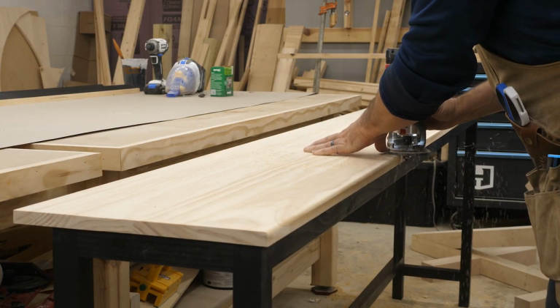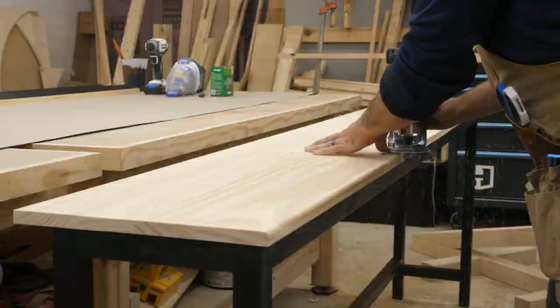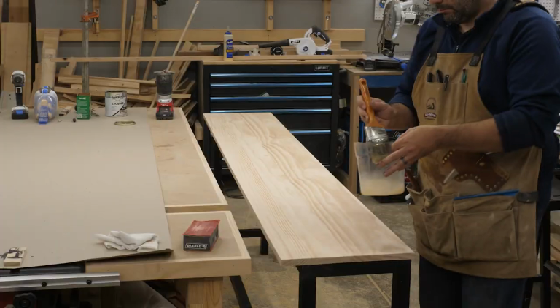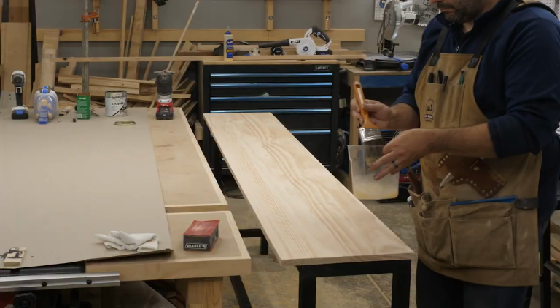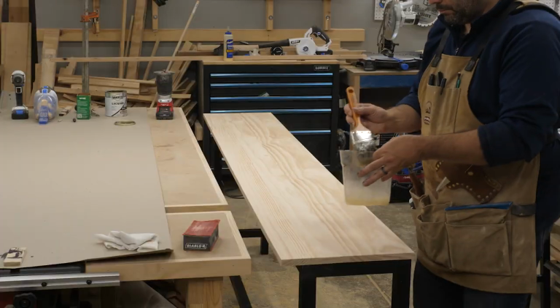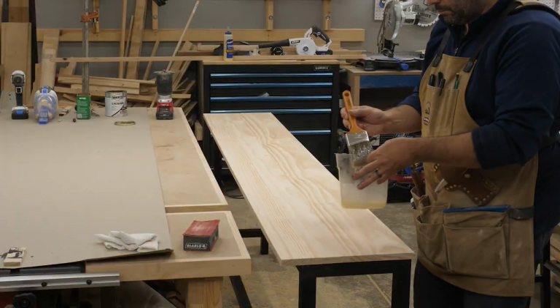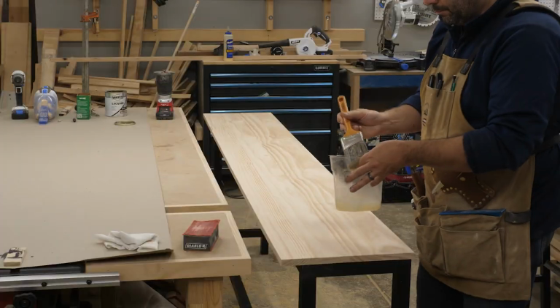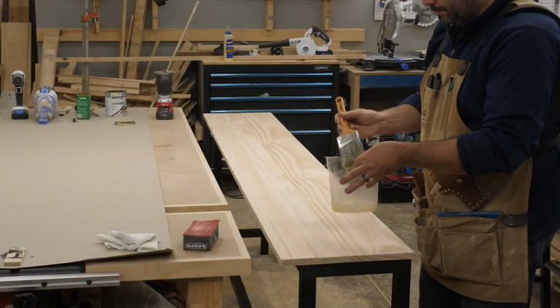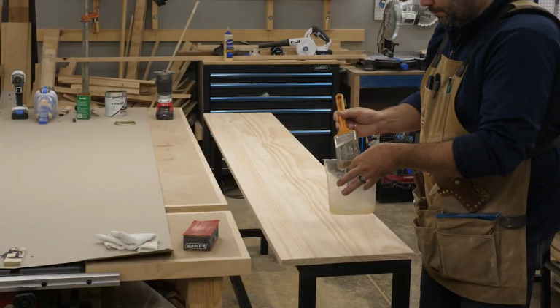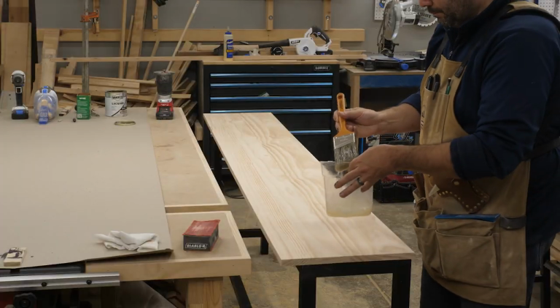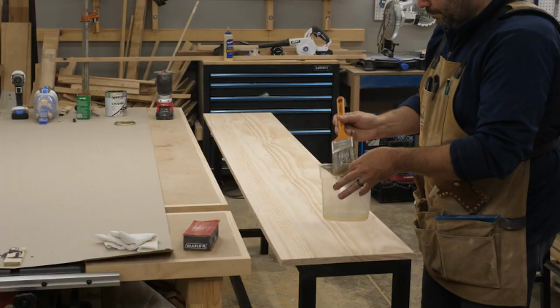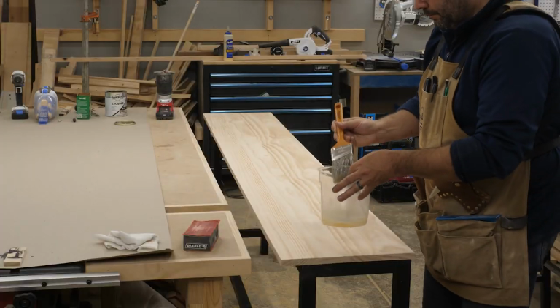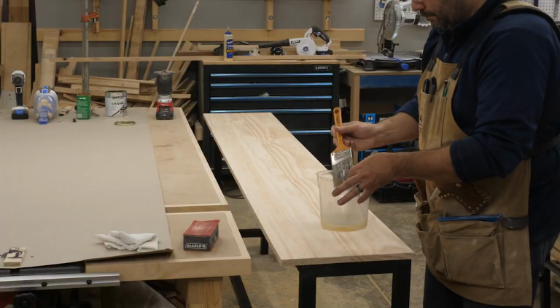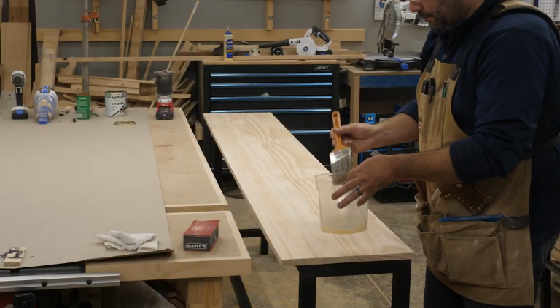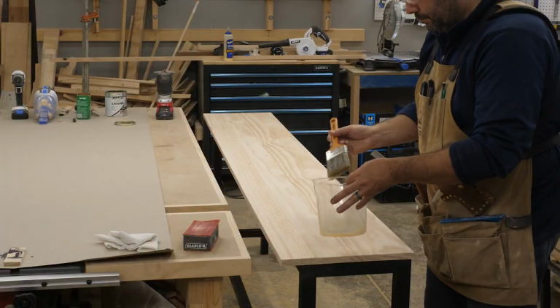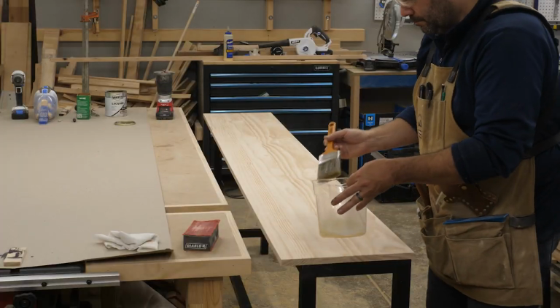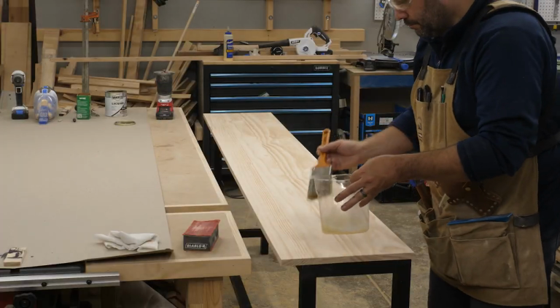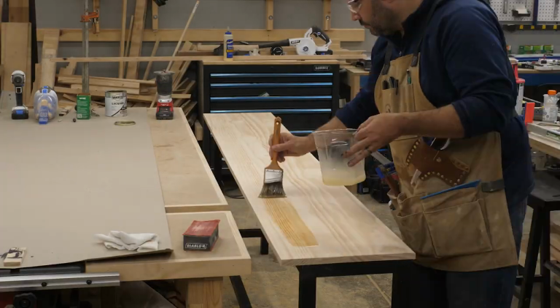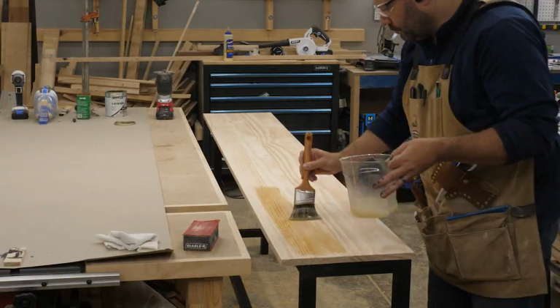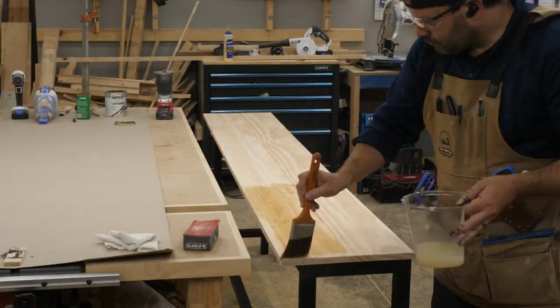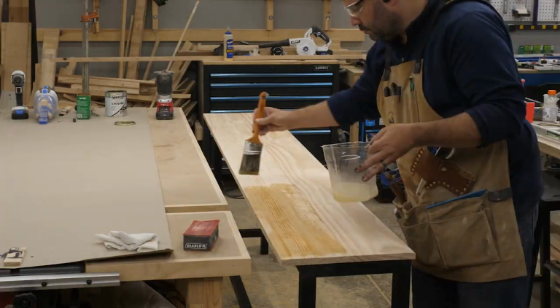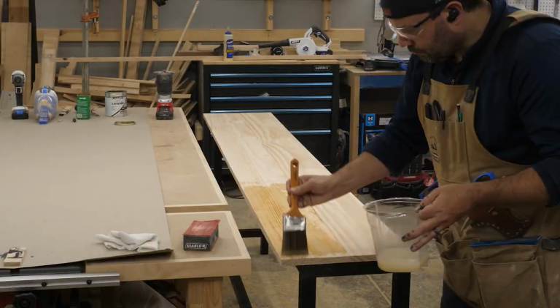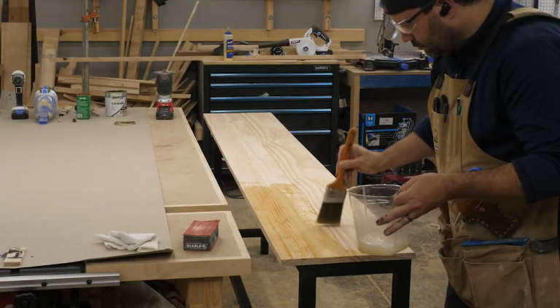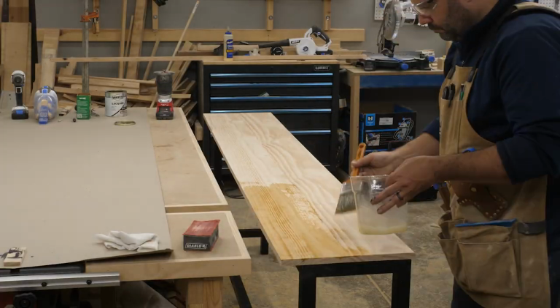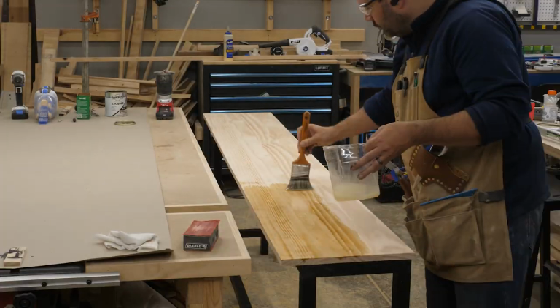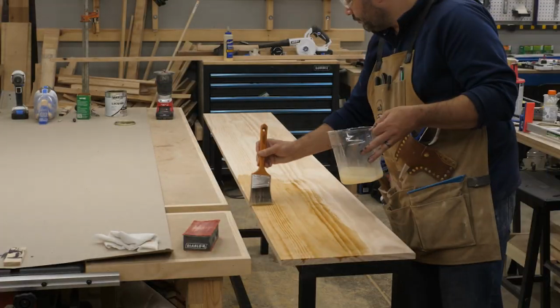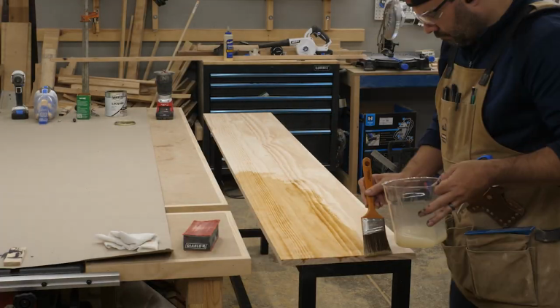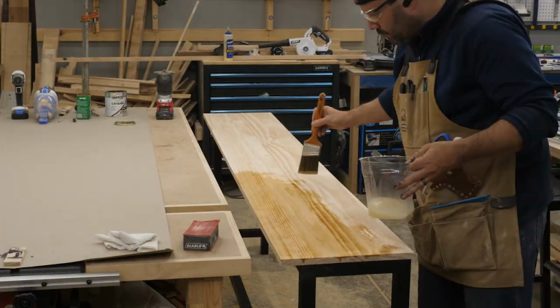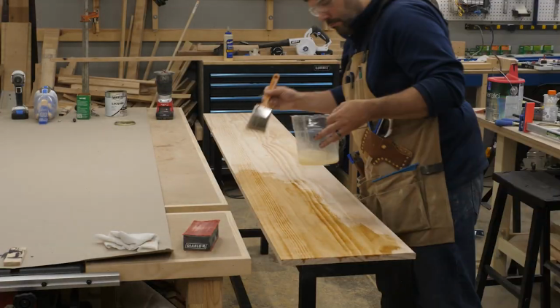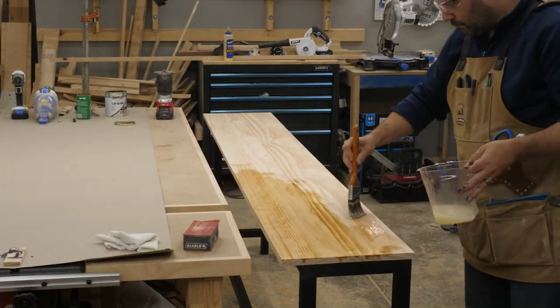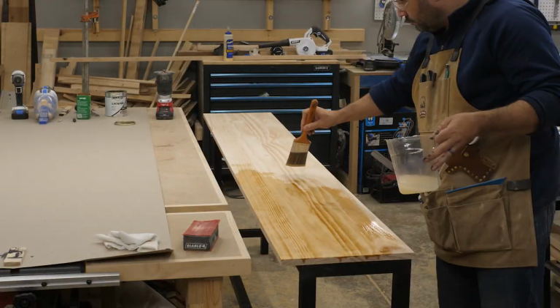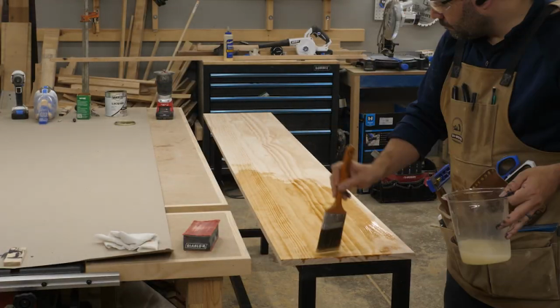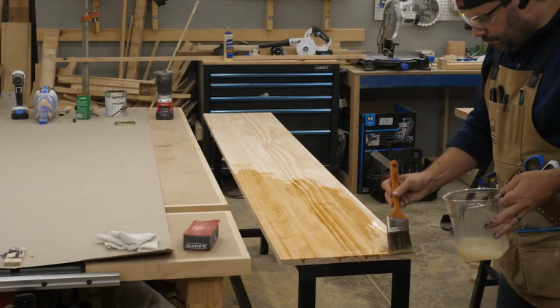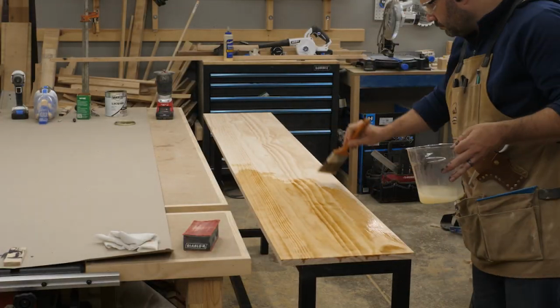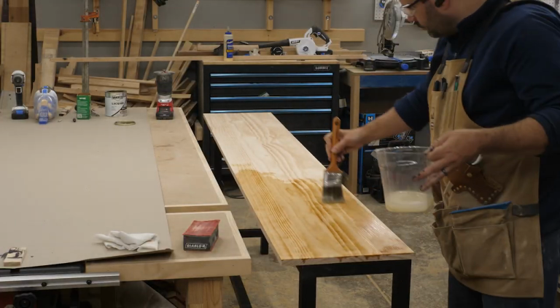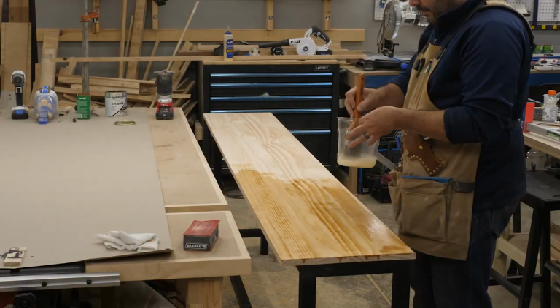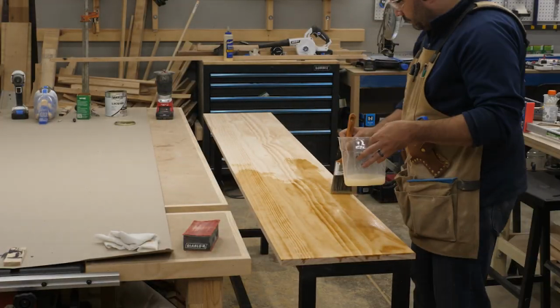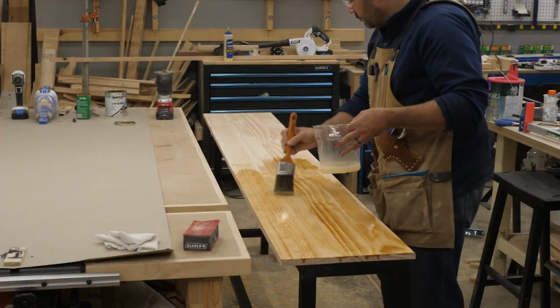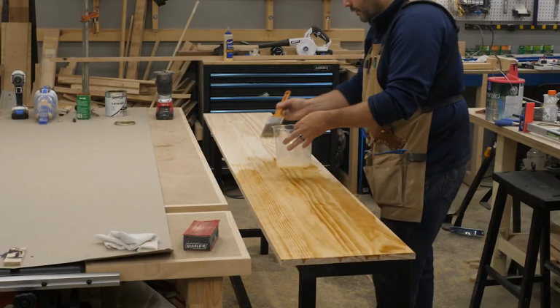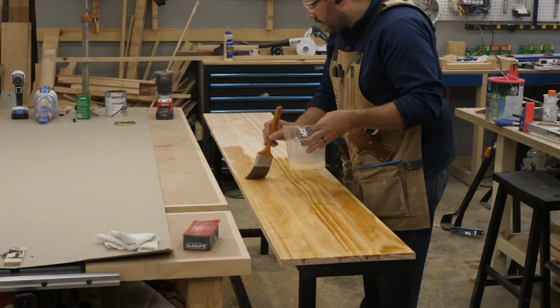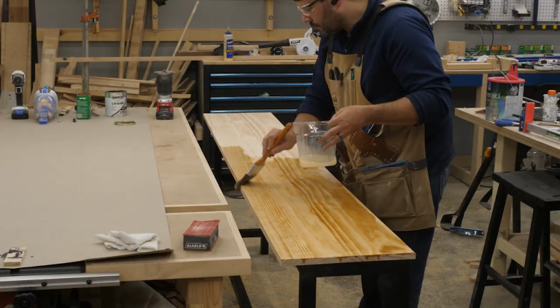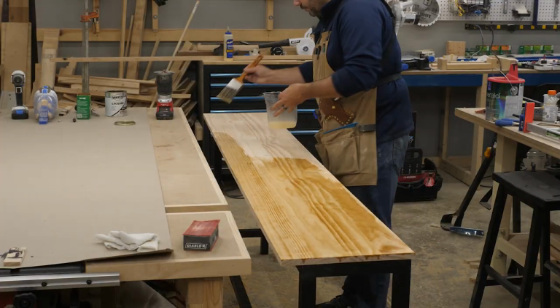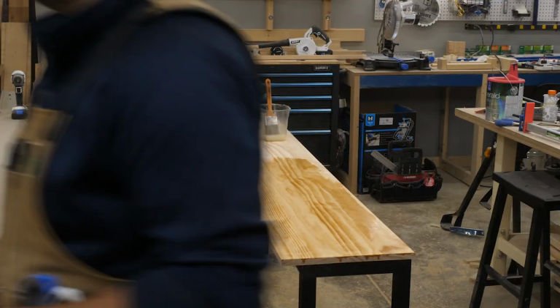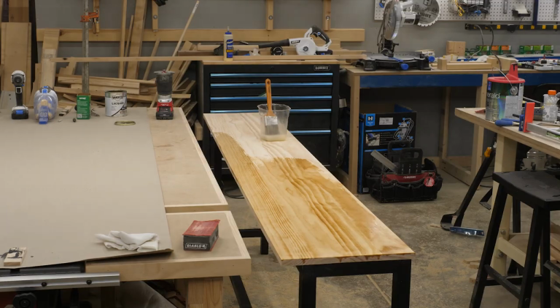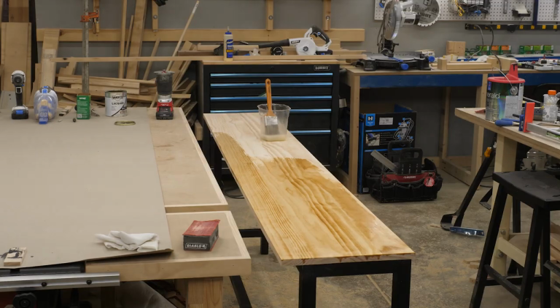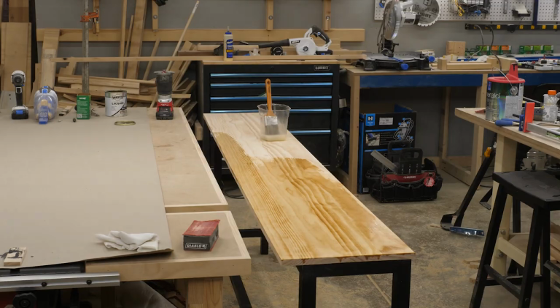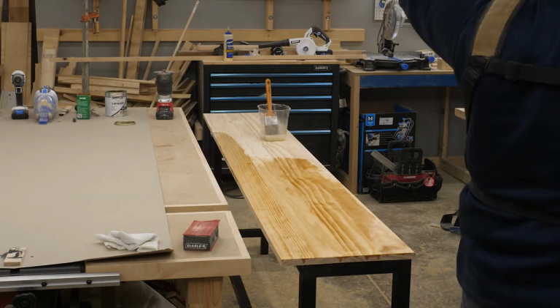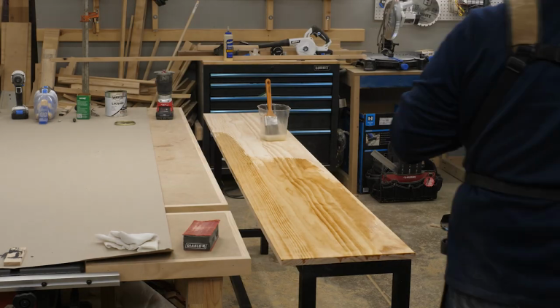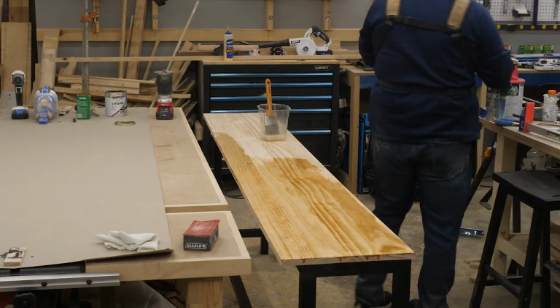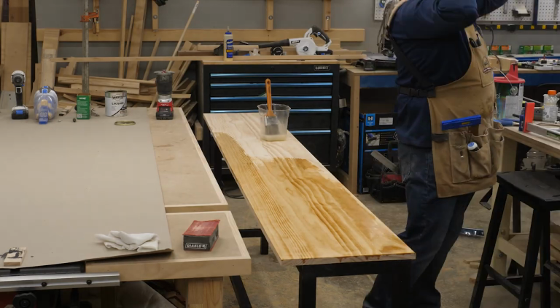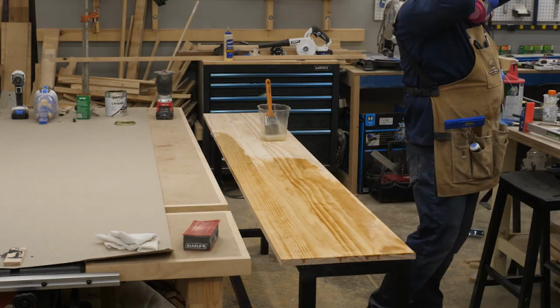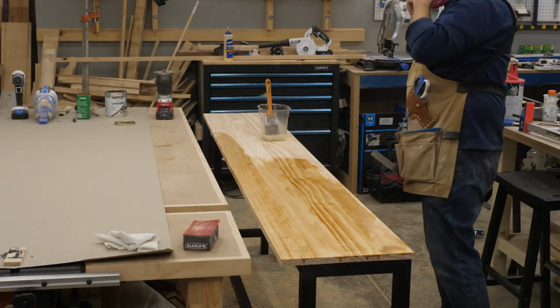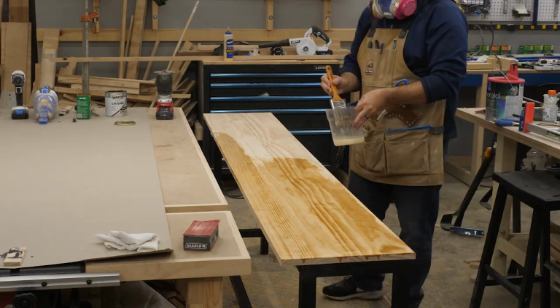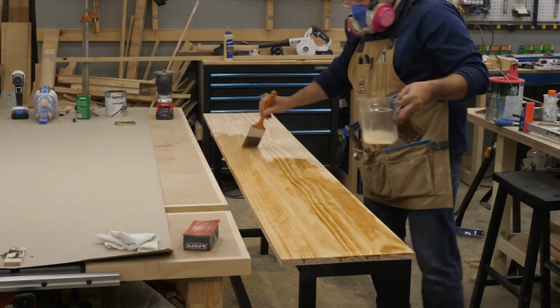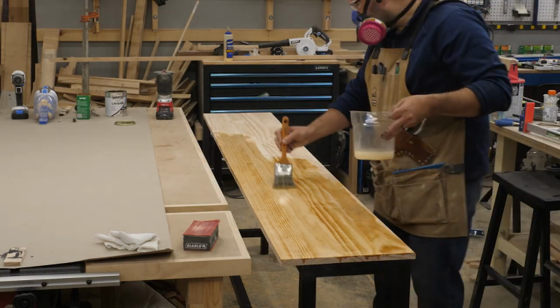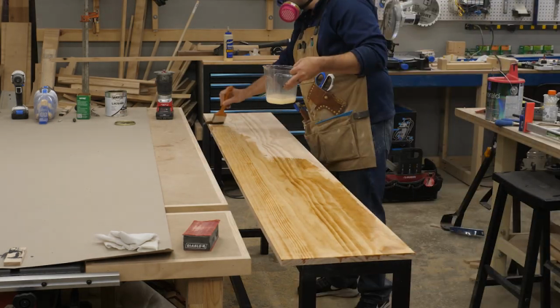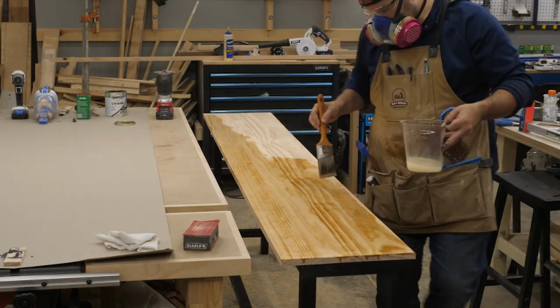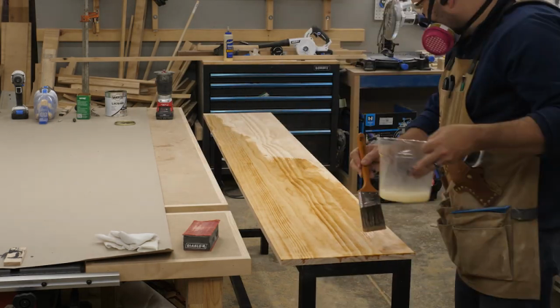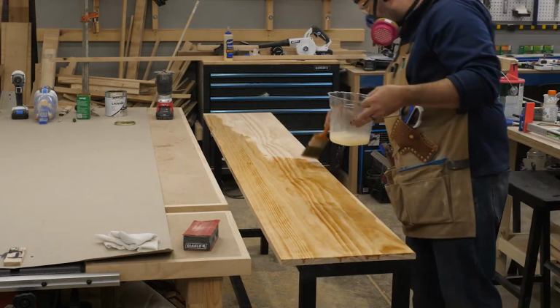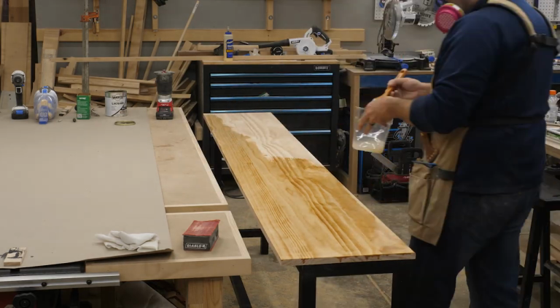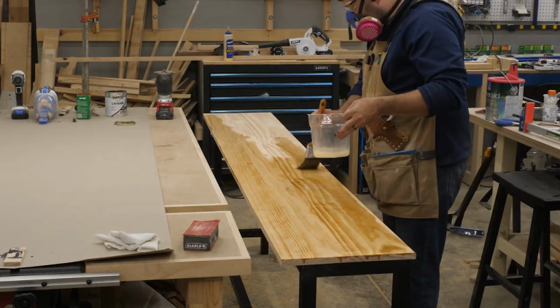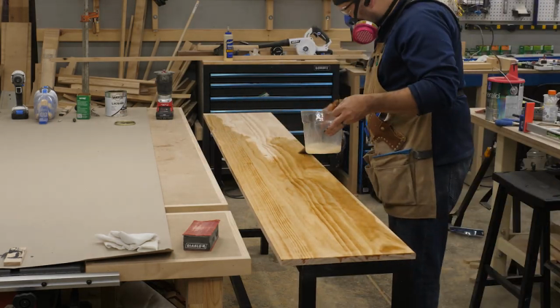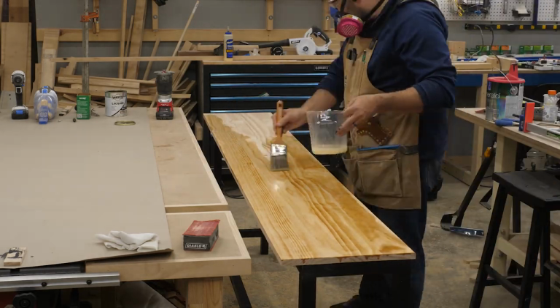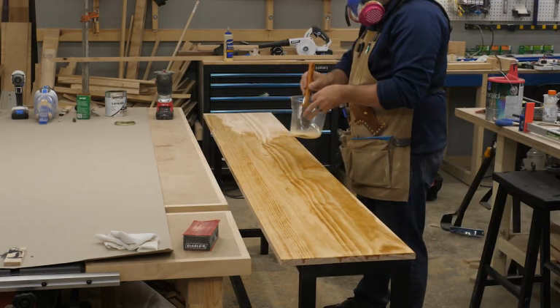Then it was time to finish the top. I used lacquer again like I did on our bourbon barrel table. About halfway through, my lungs reminded me to put a respirator on.